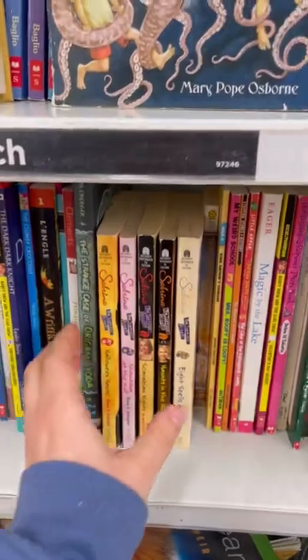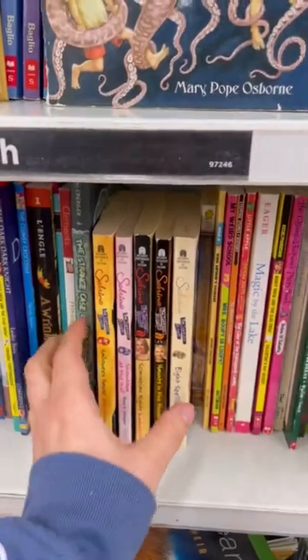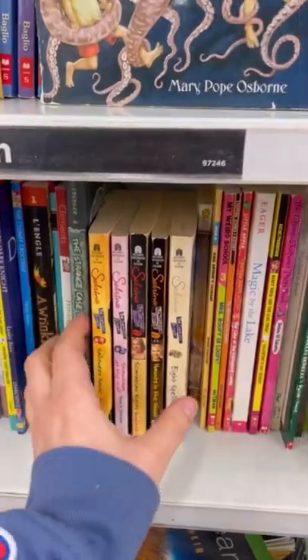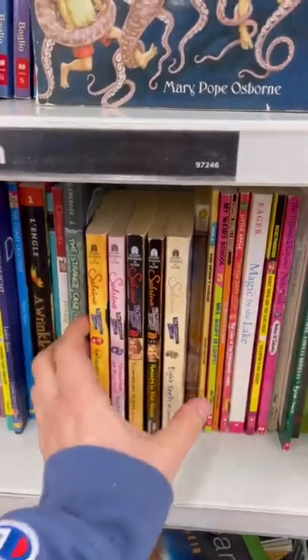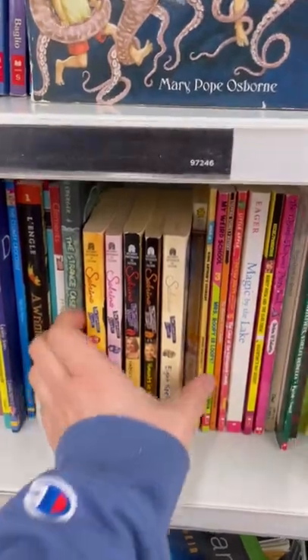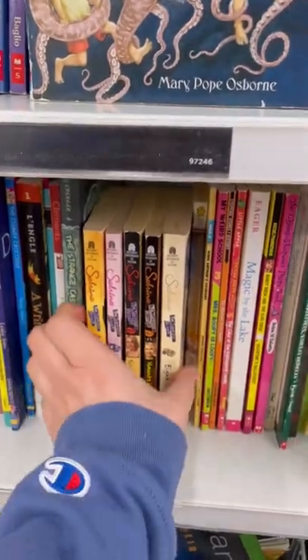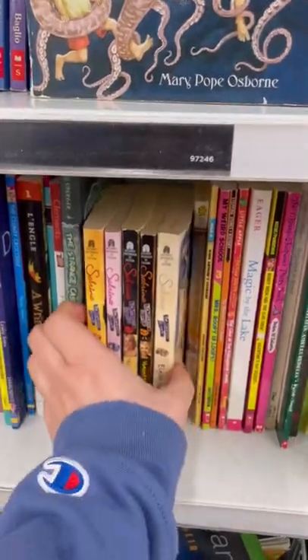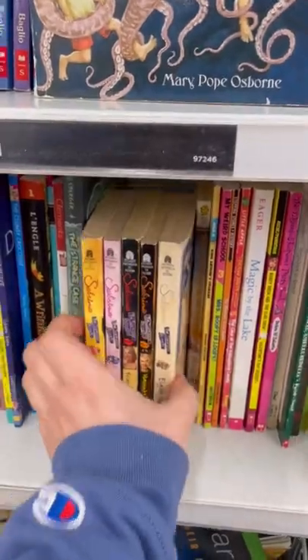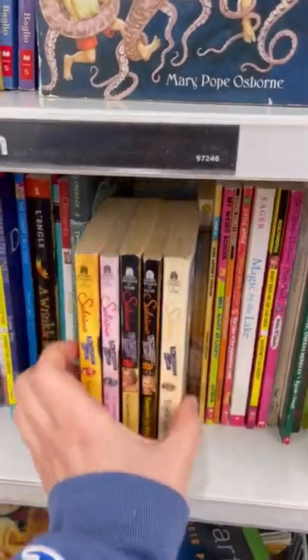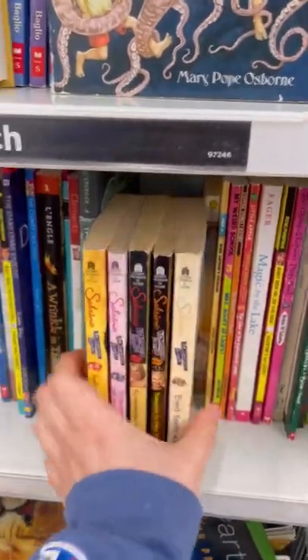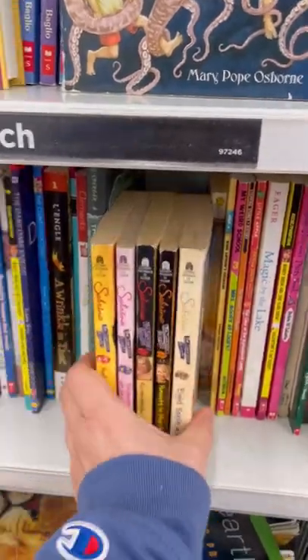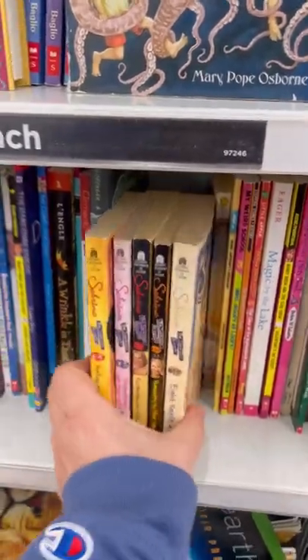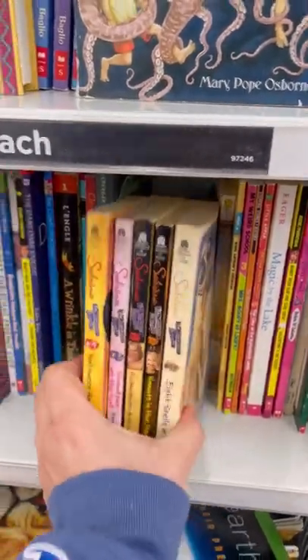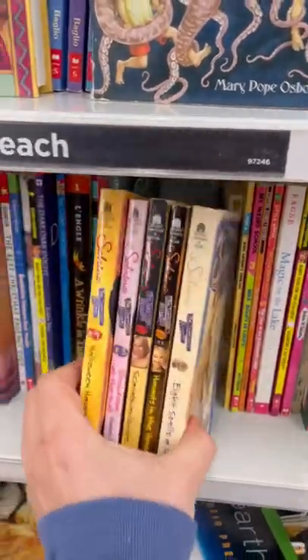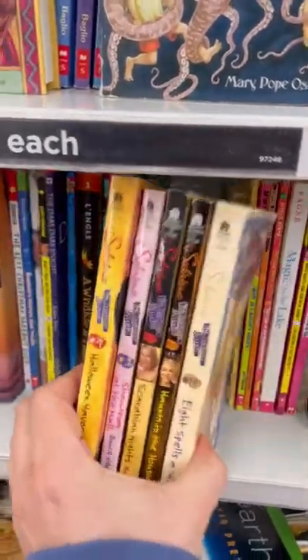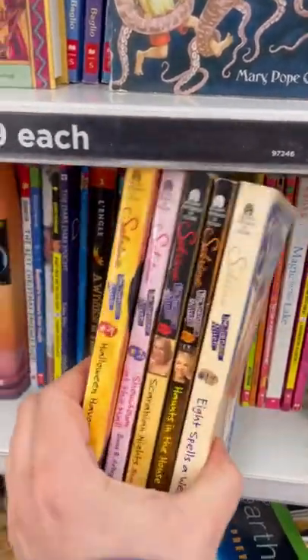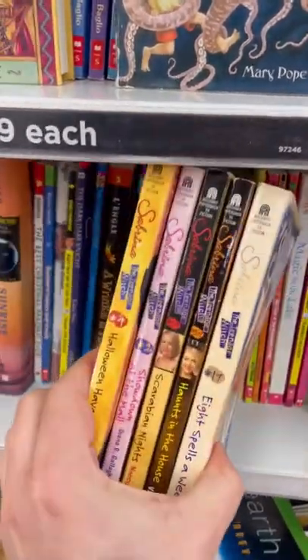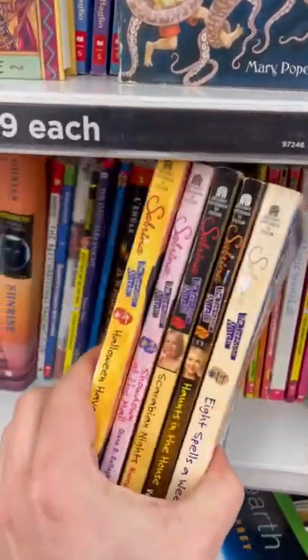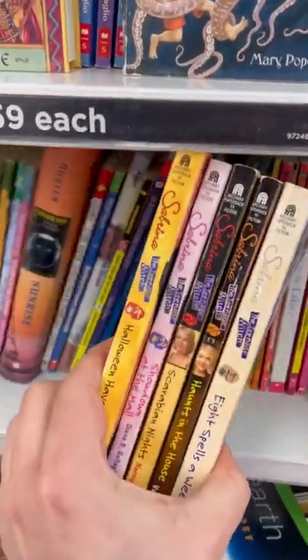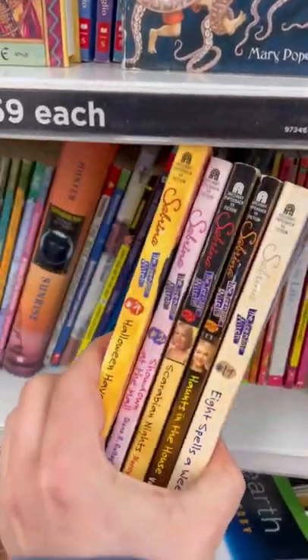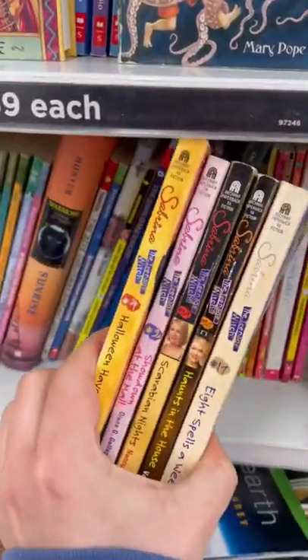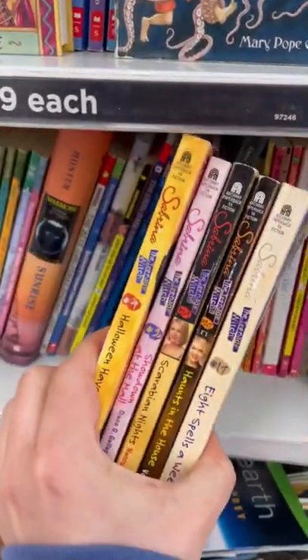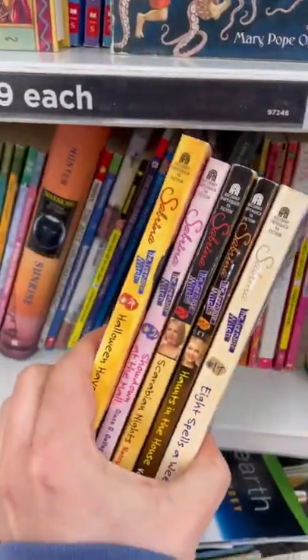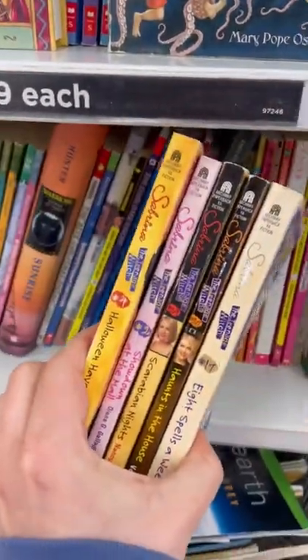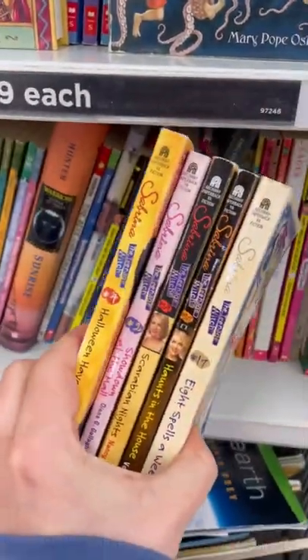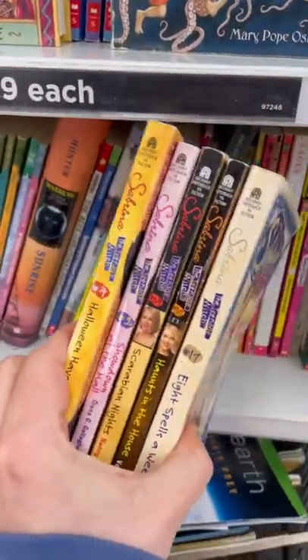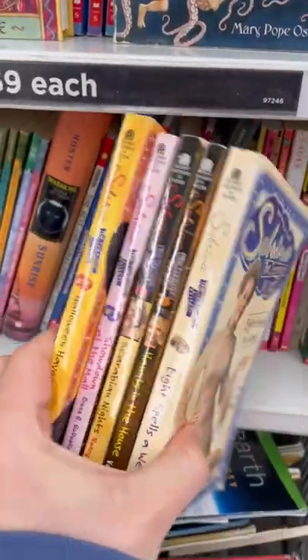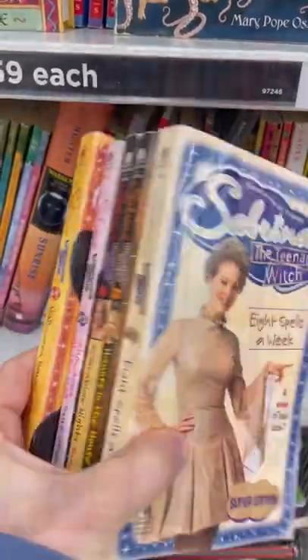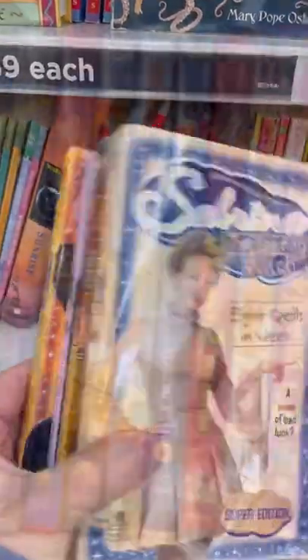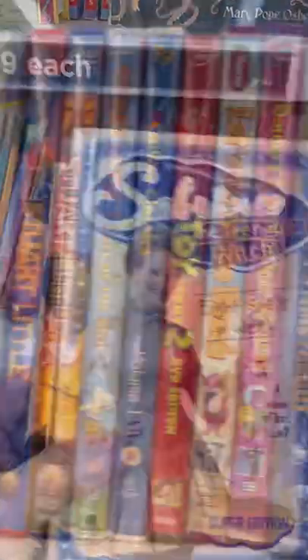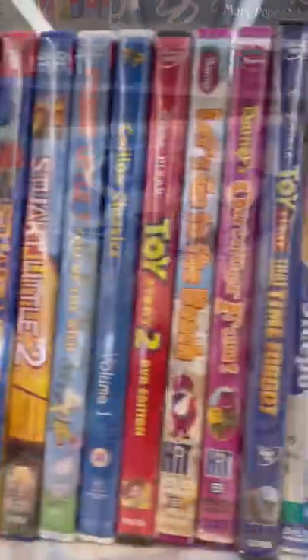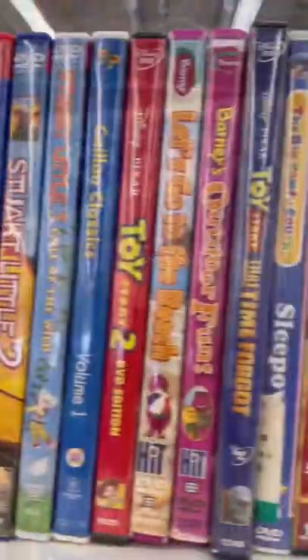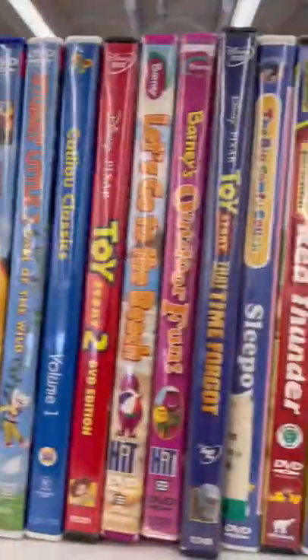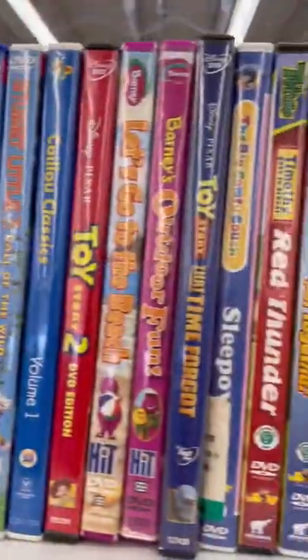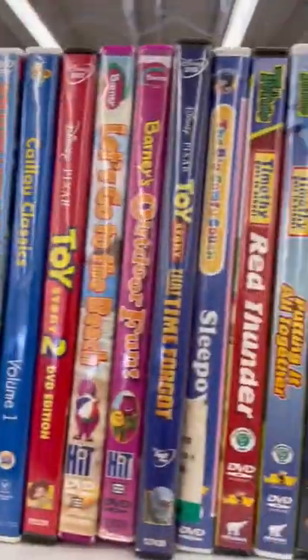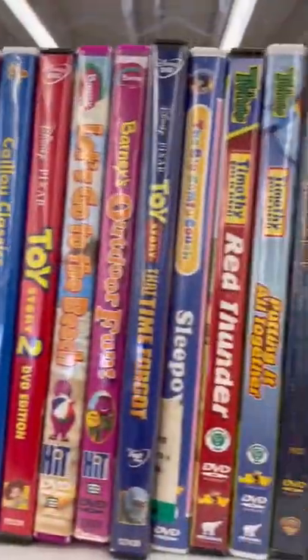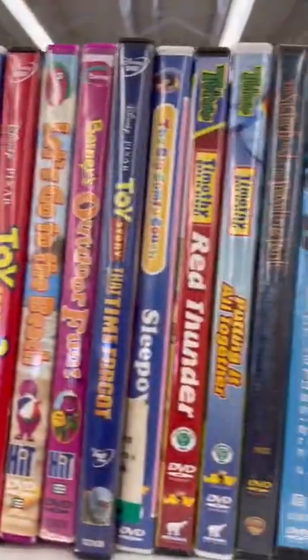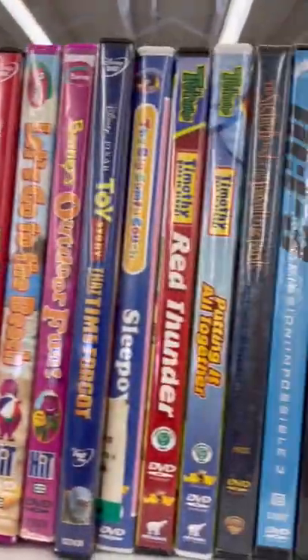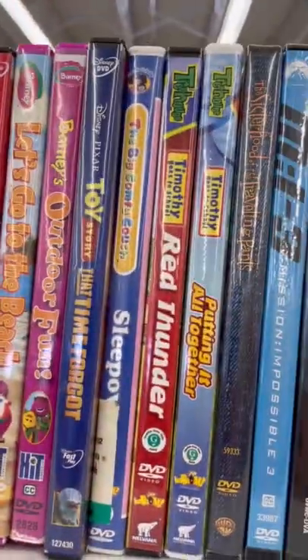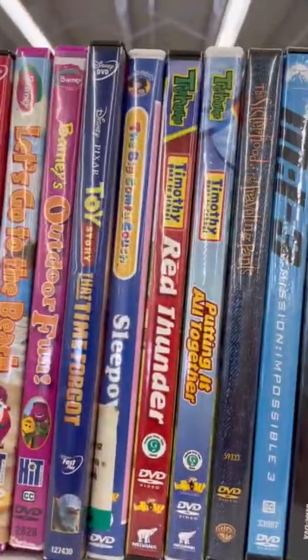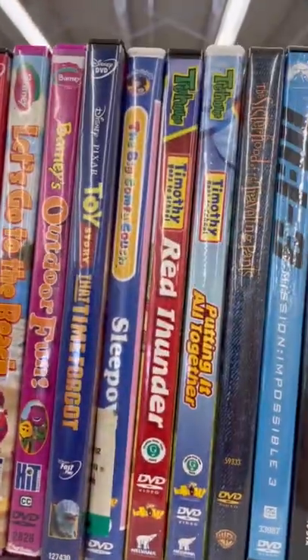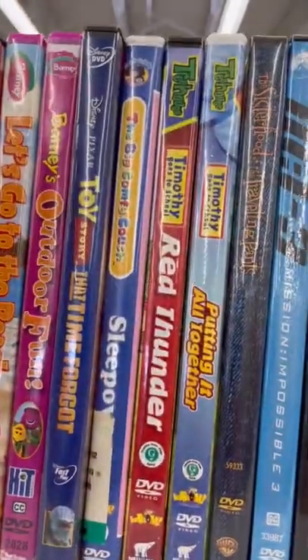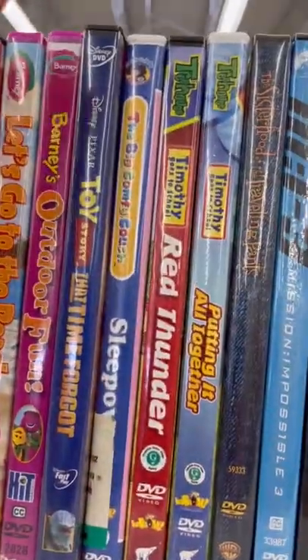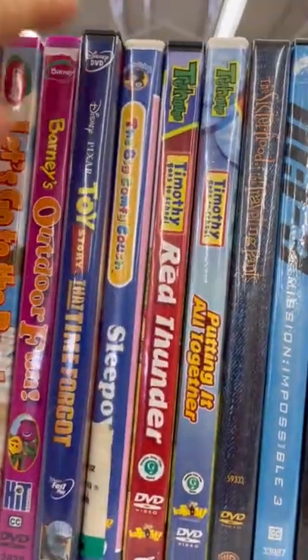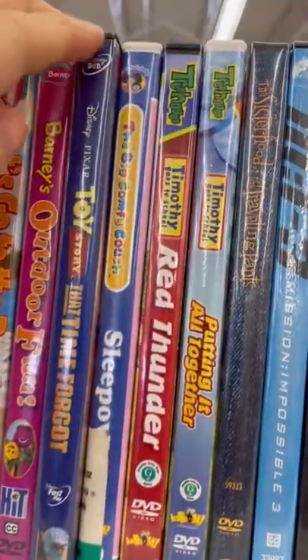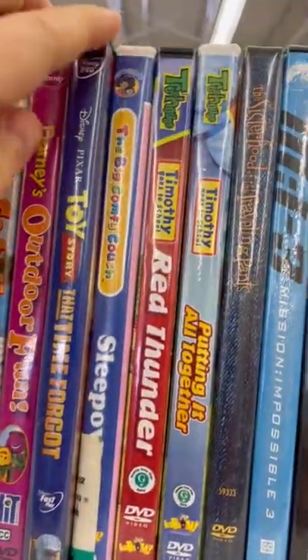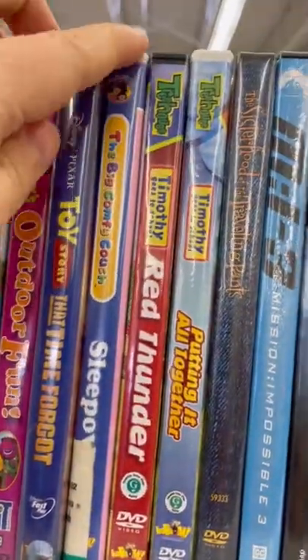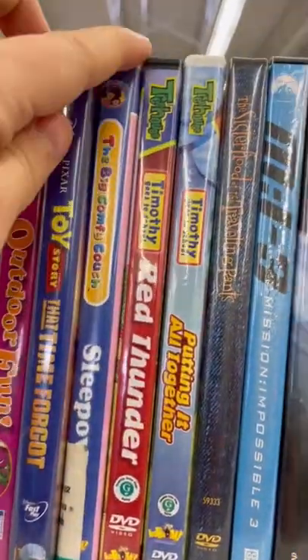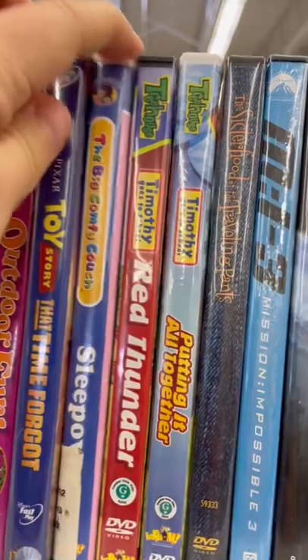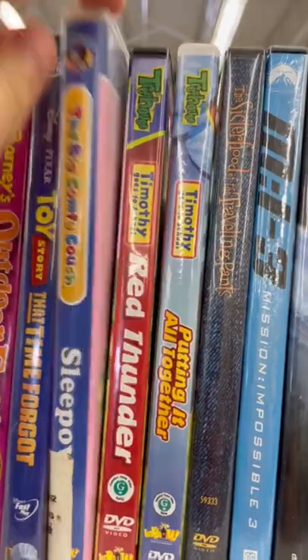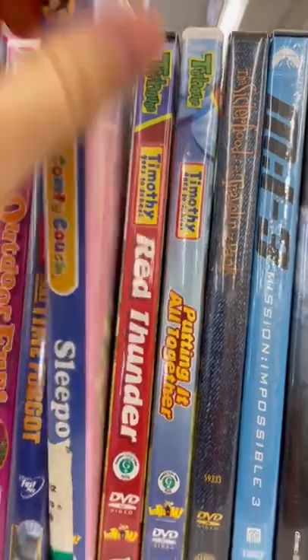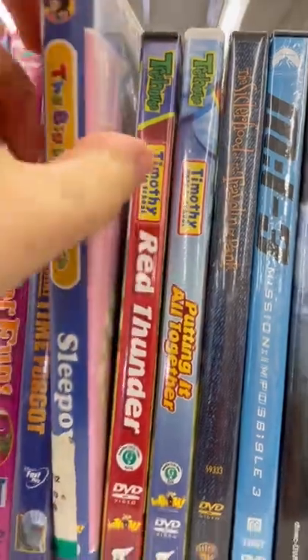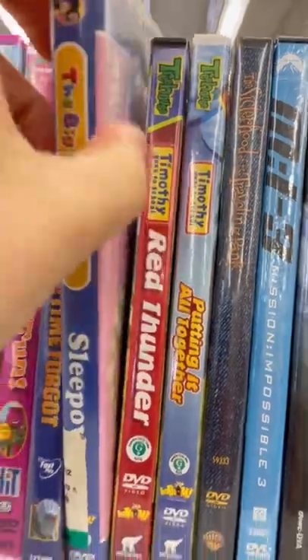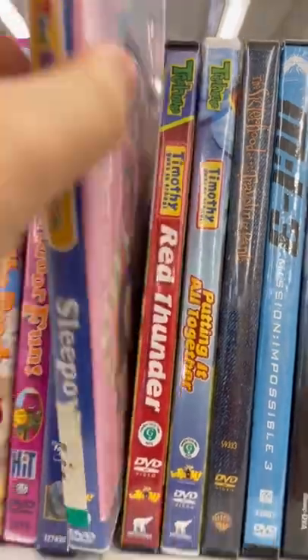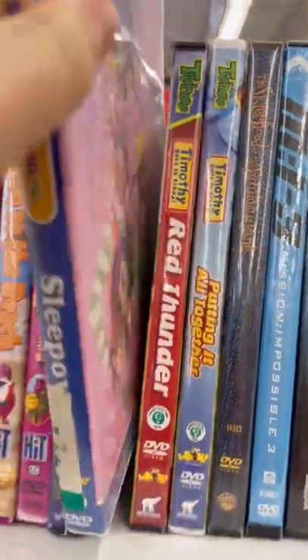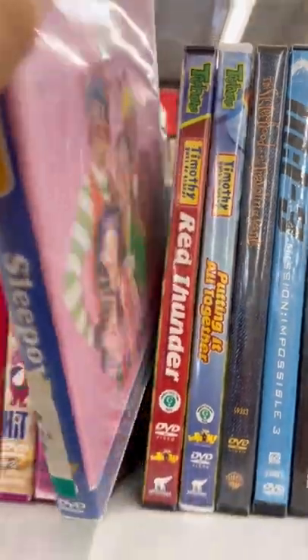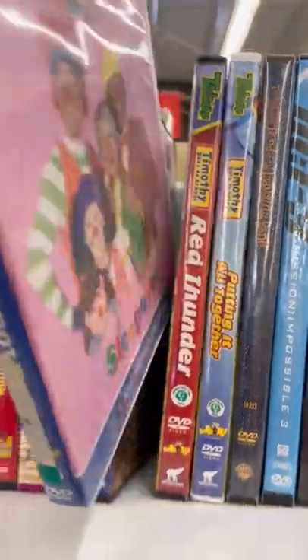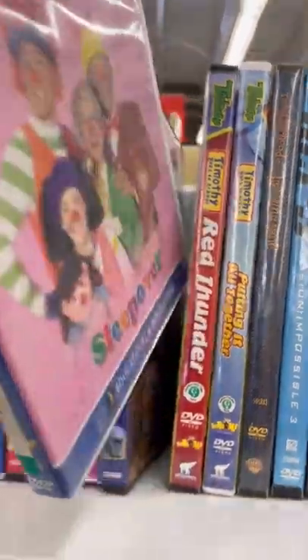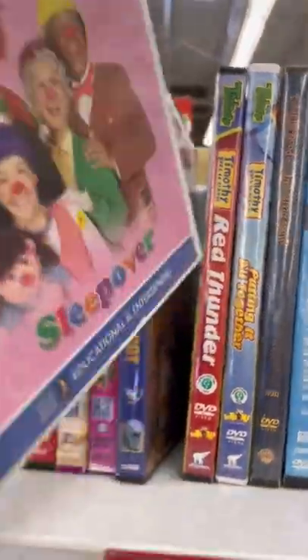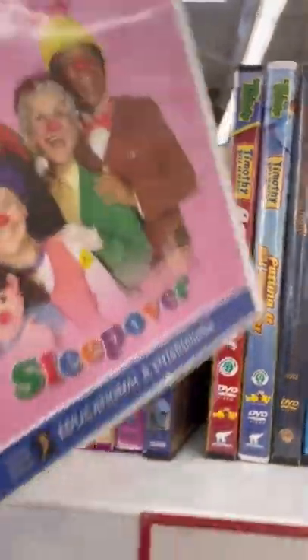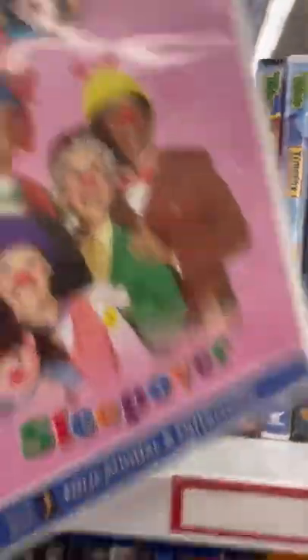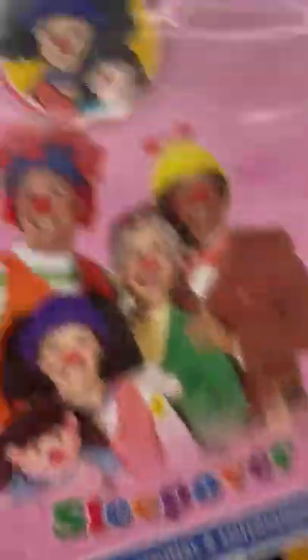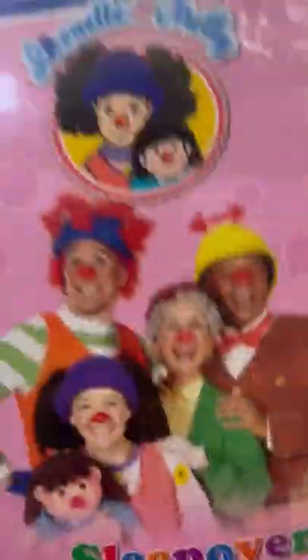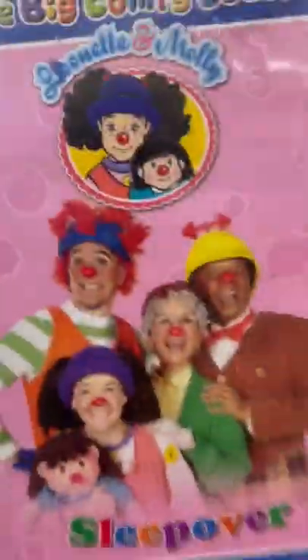This was definitely my favorite find of the day — a bunch of Sabrina books and a Big Comfy Couch DVD.